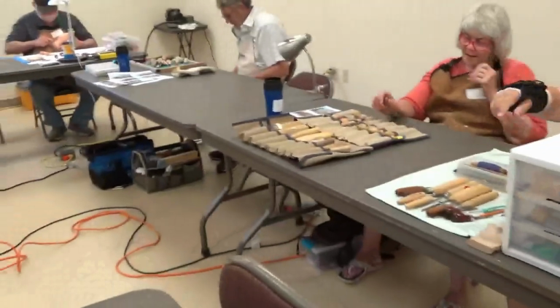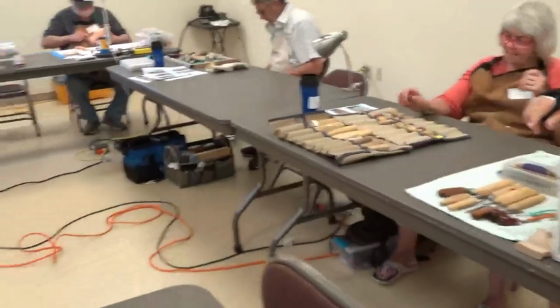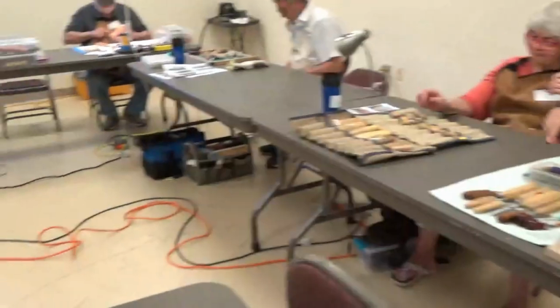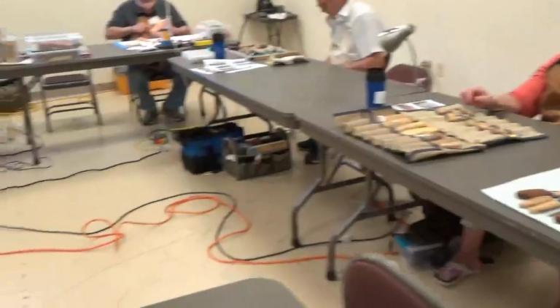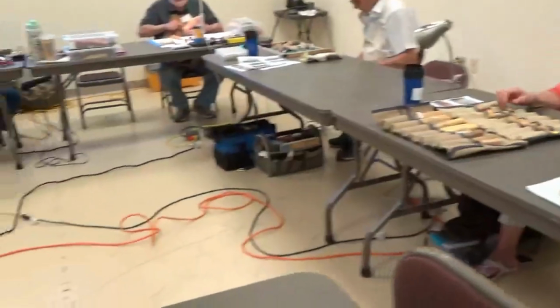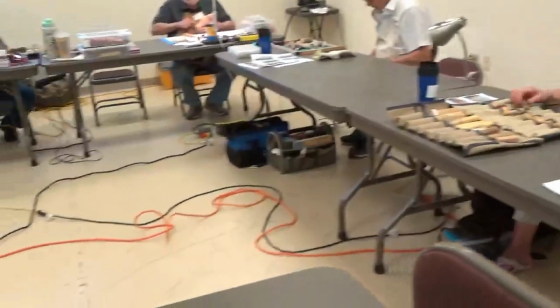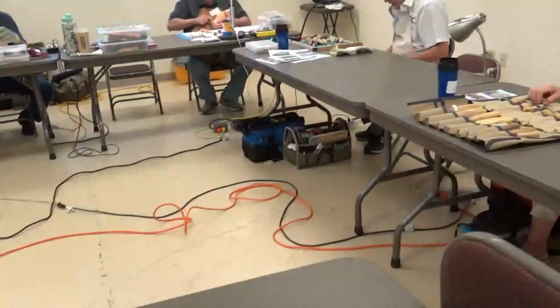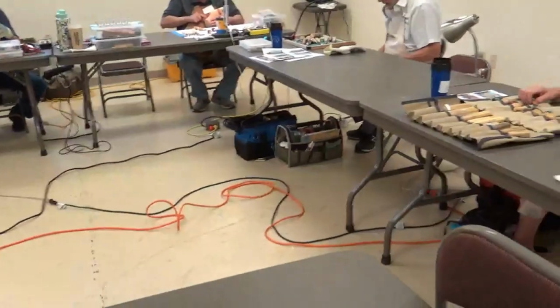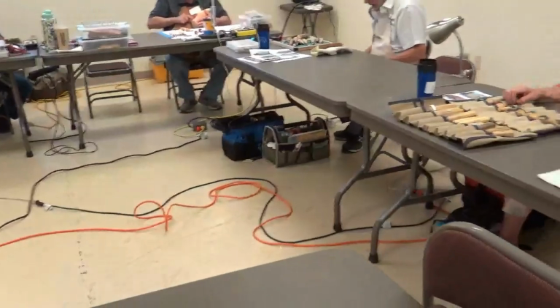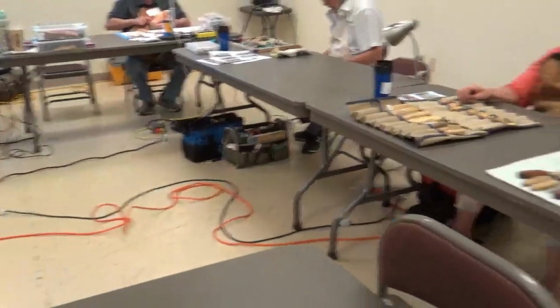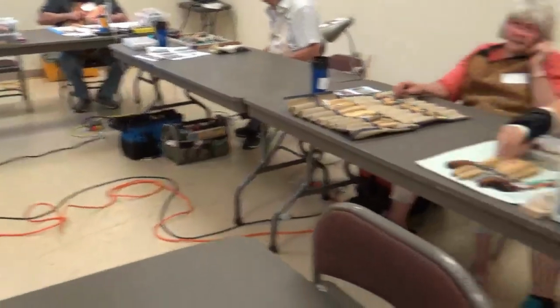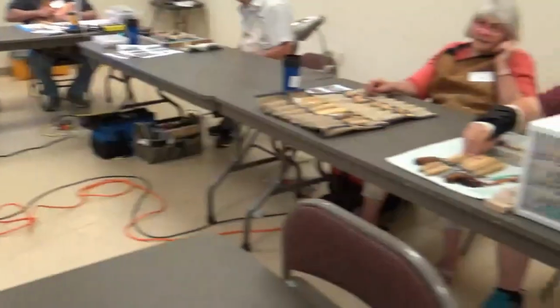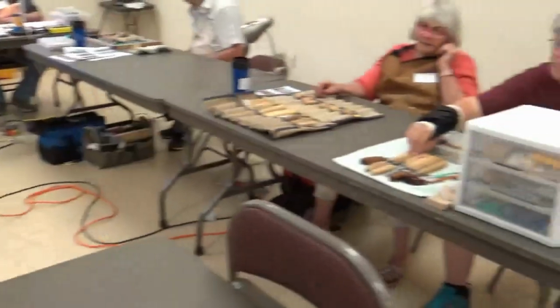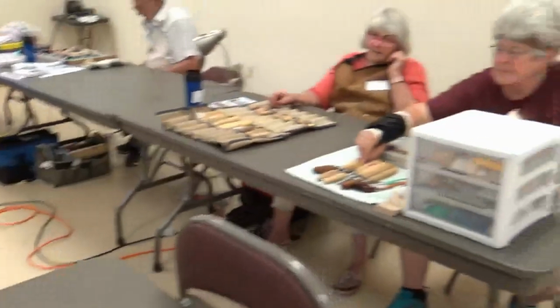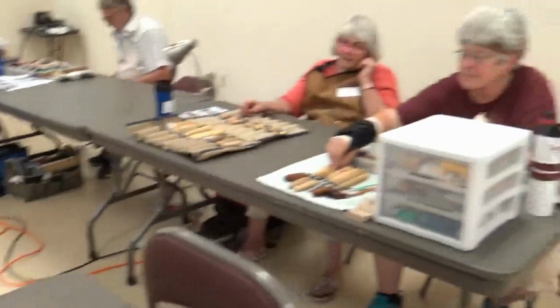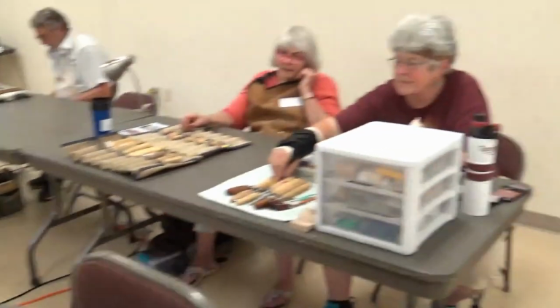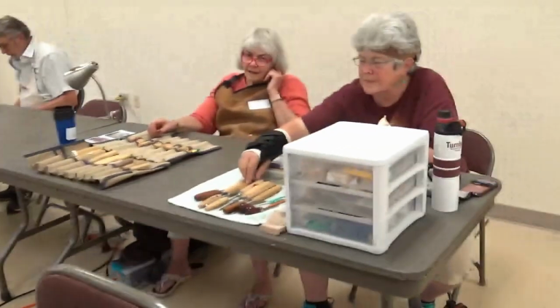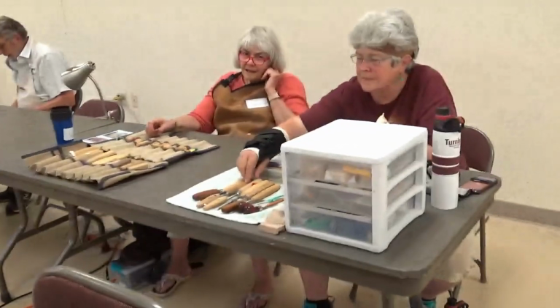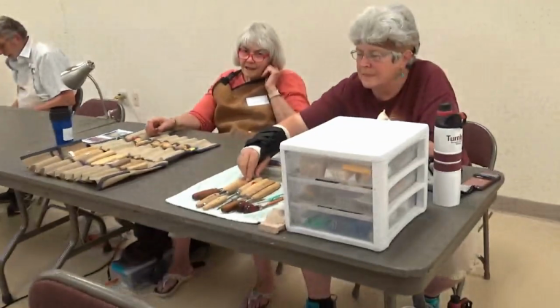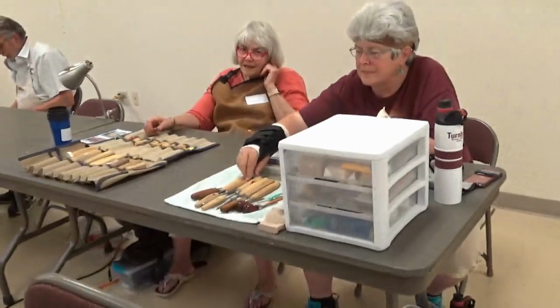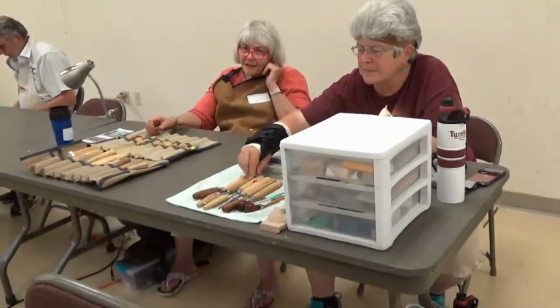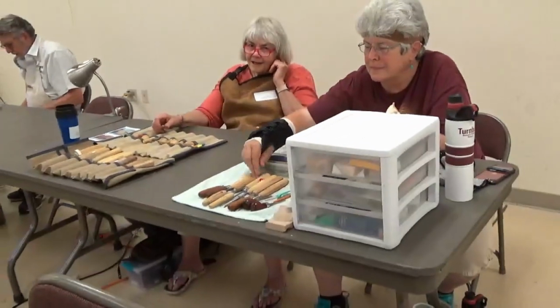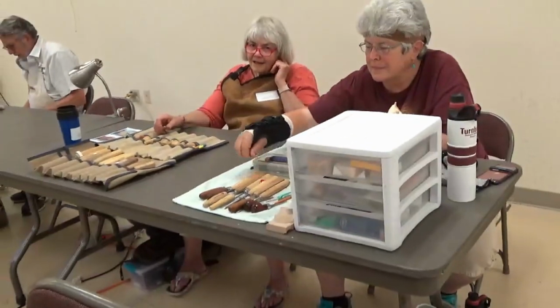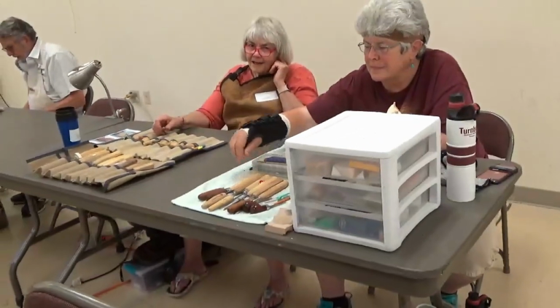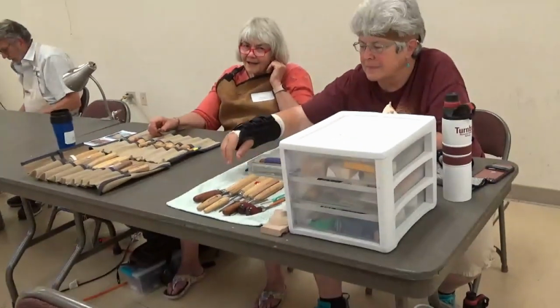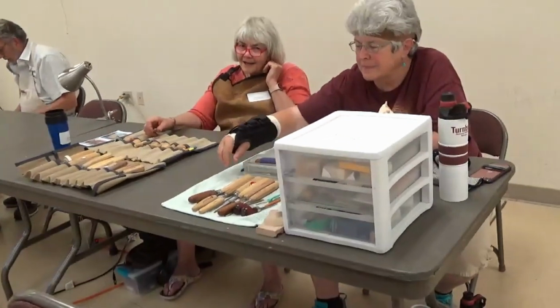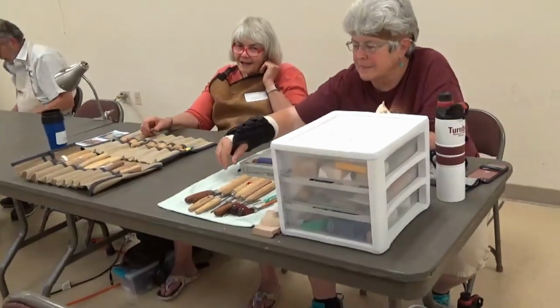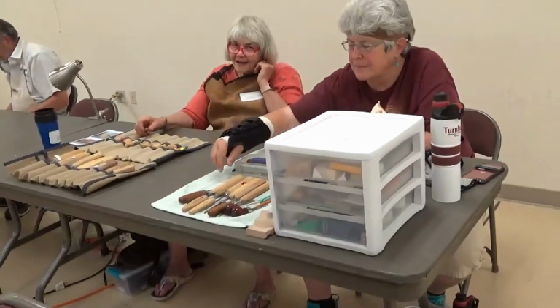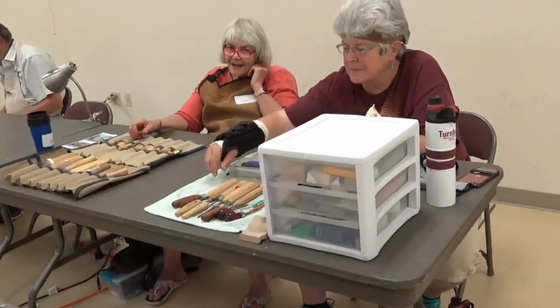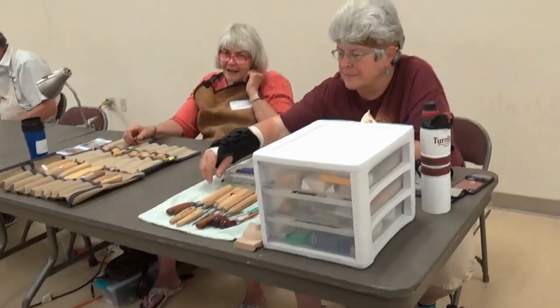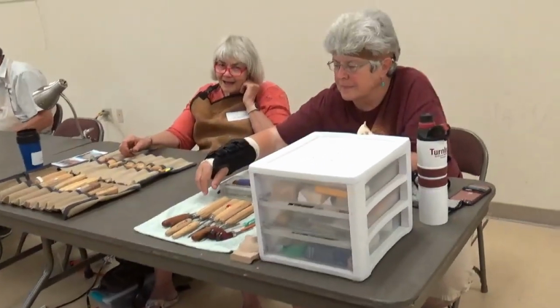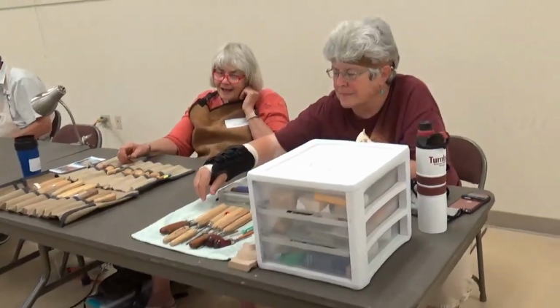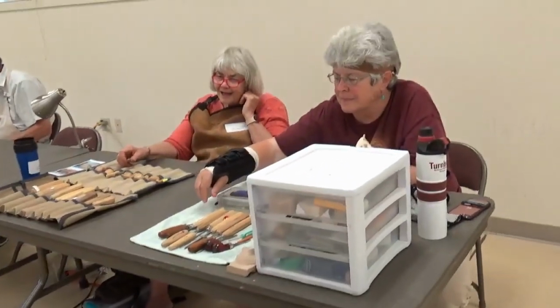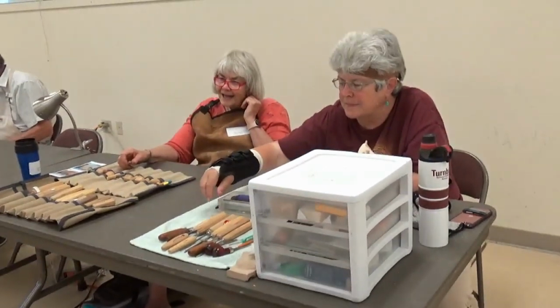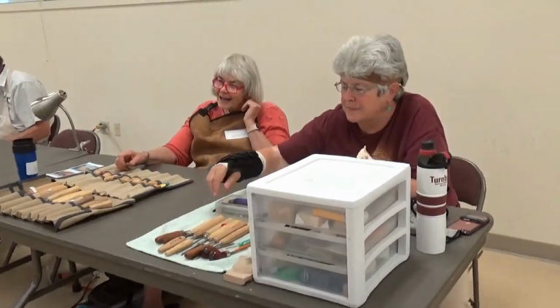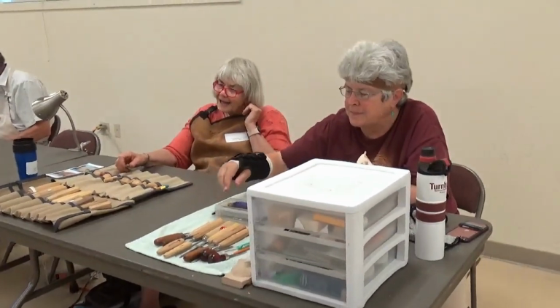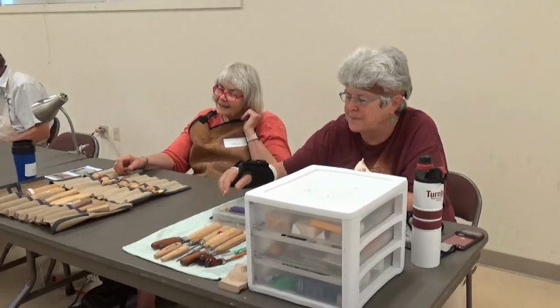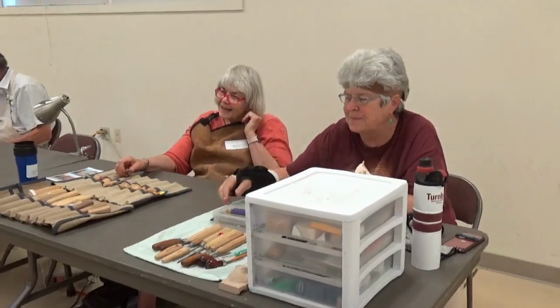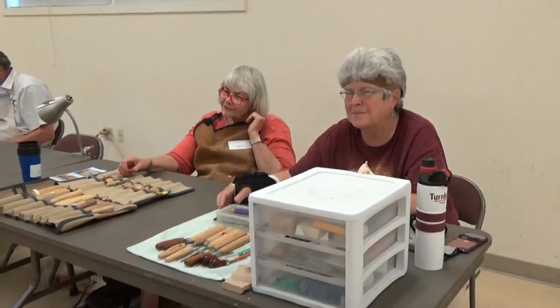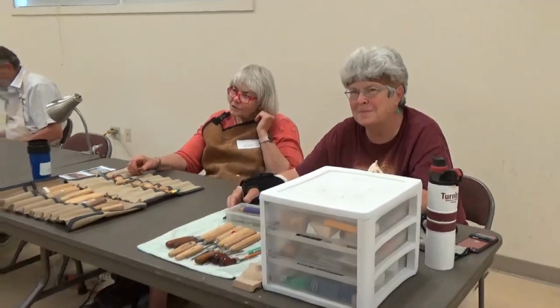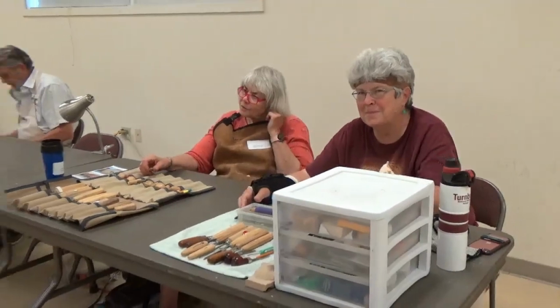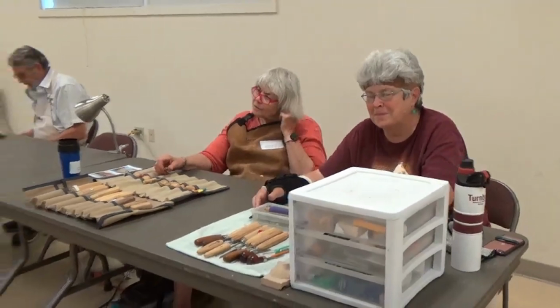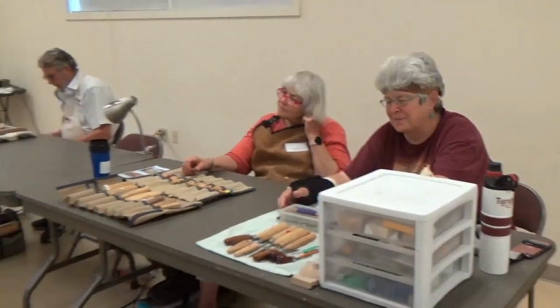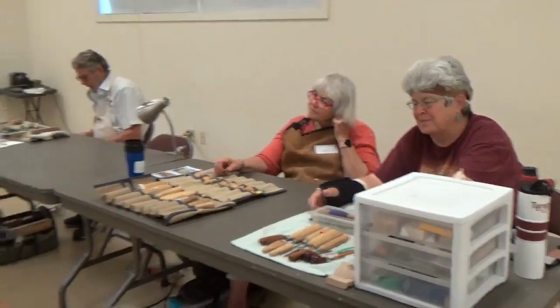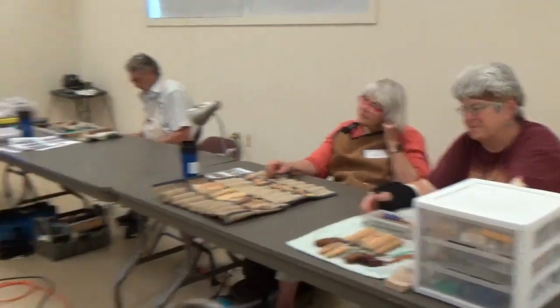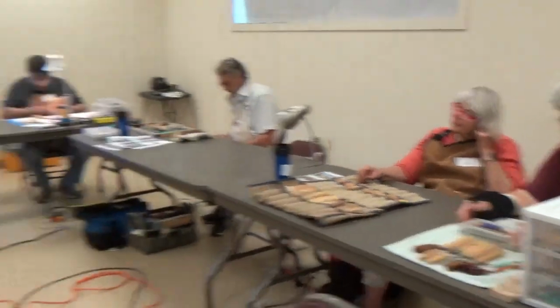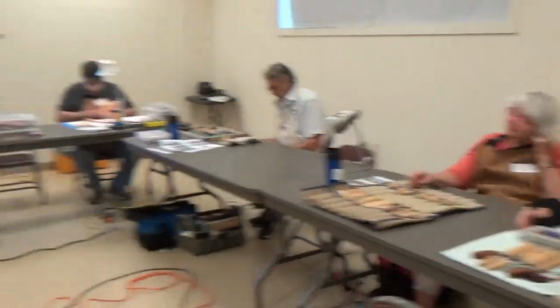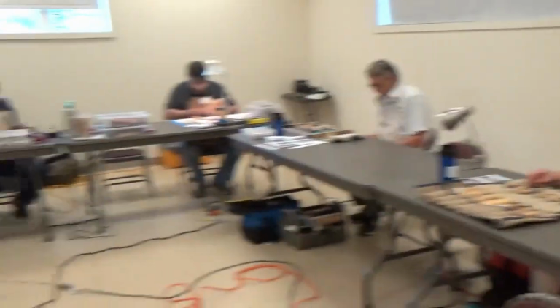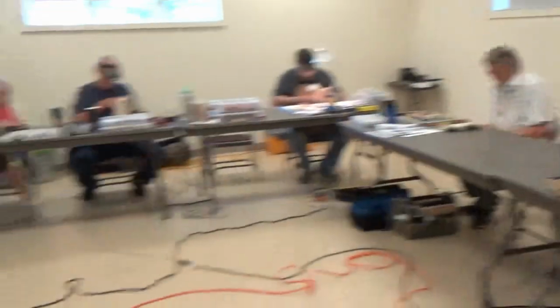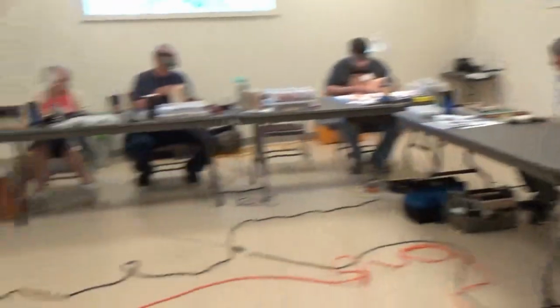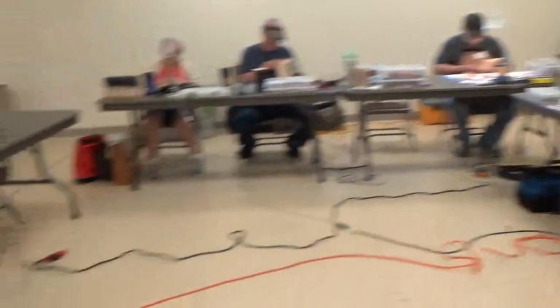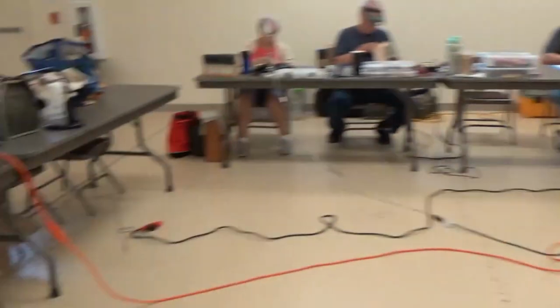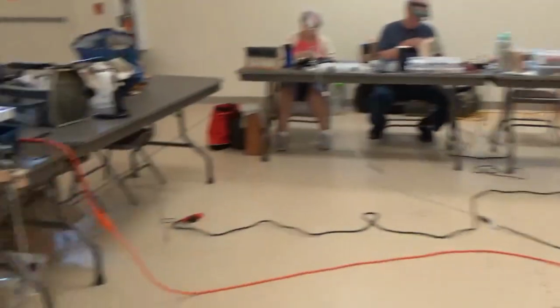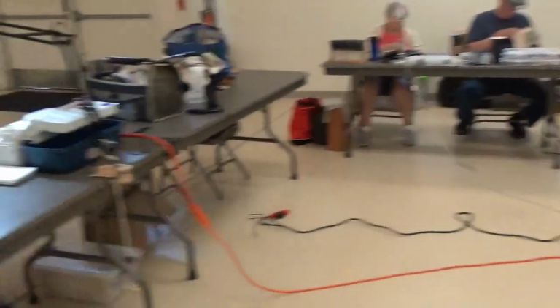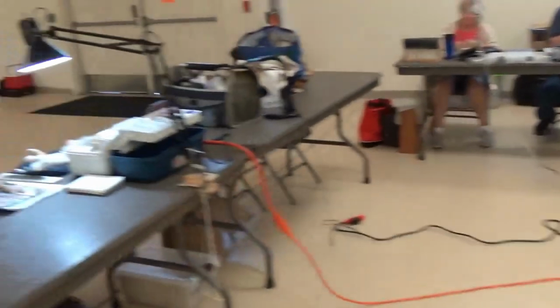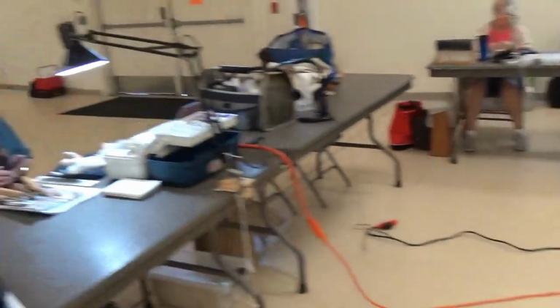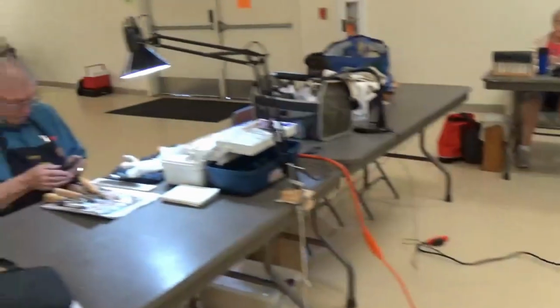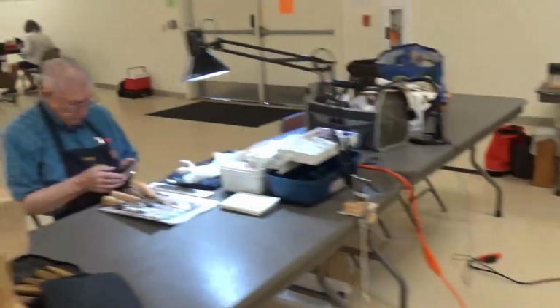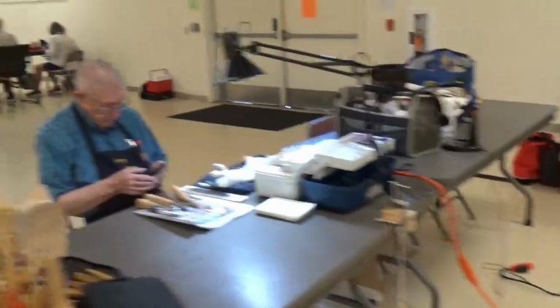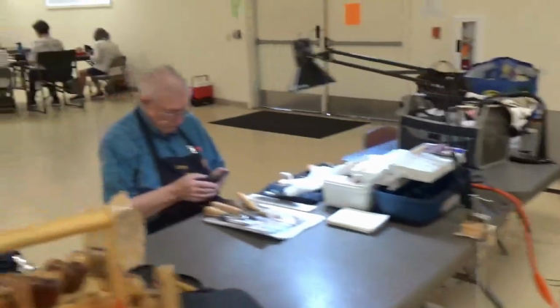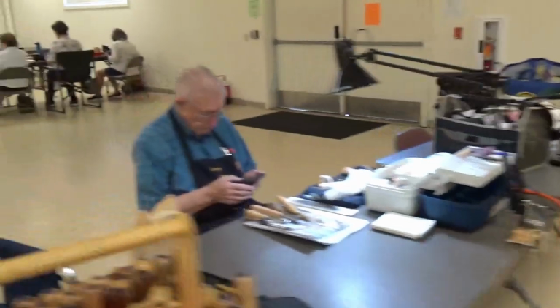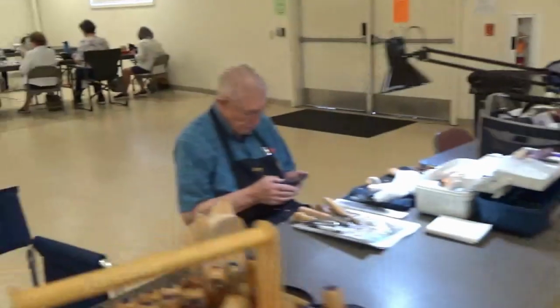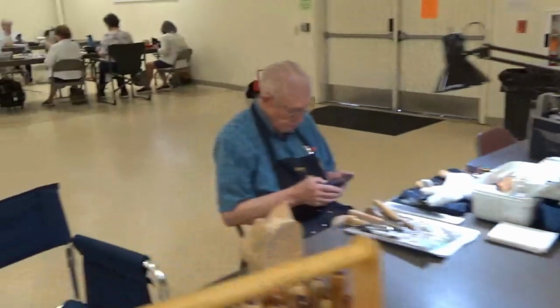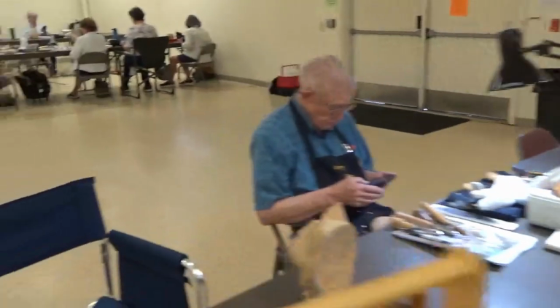I don't know whether we enjoy carving as much as we enjoy buying tools. A little of each.